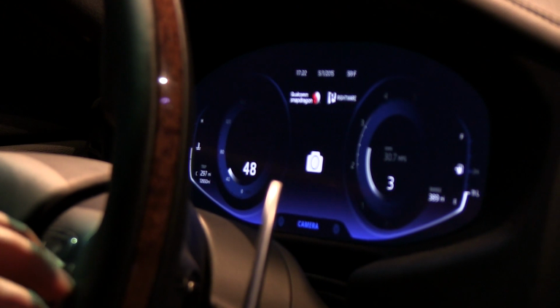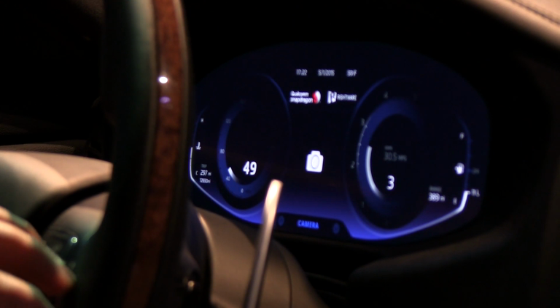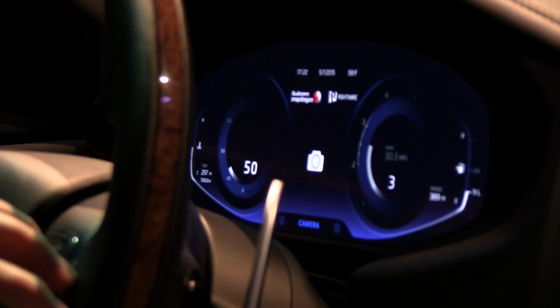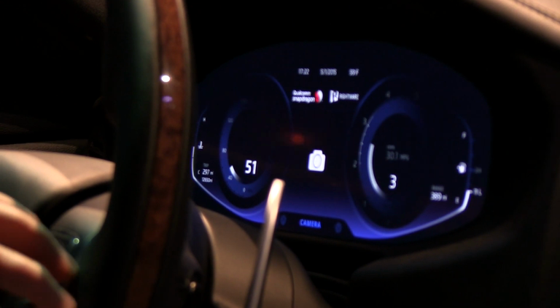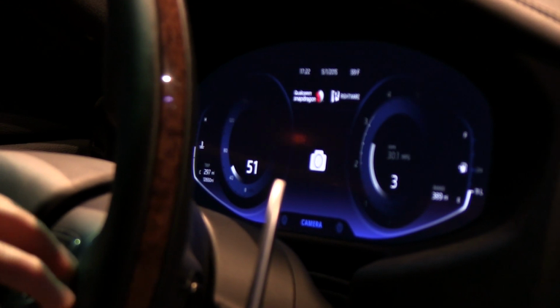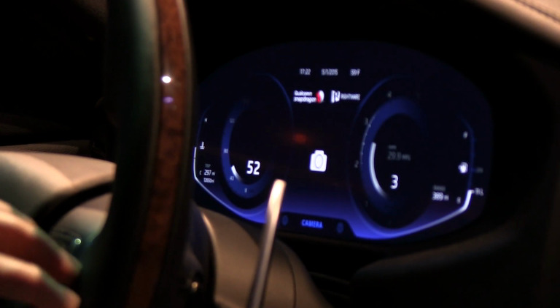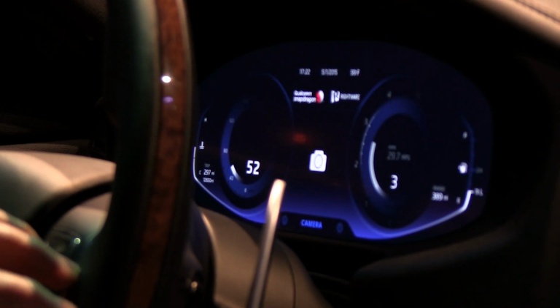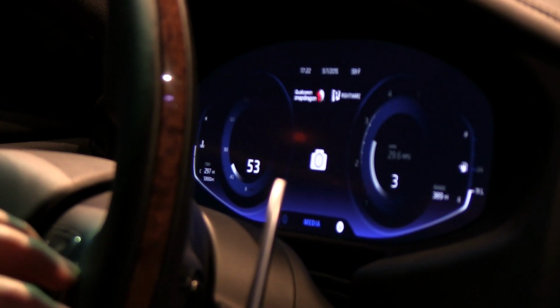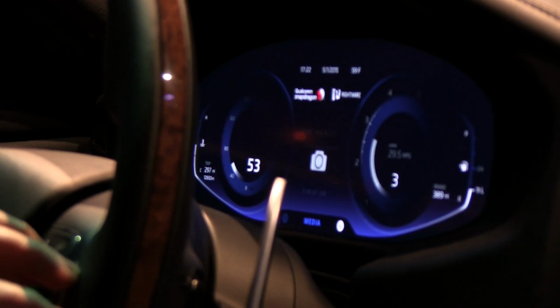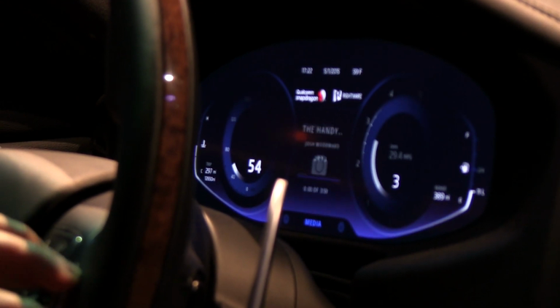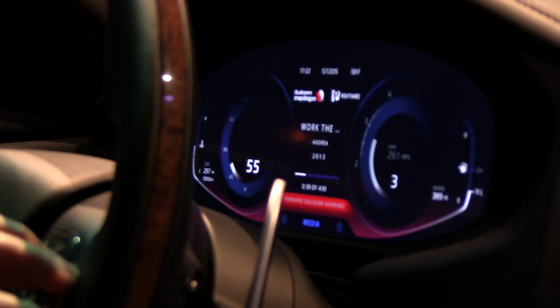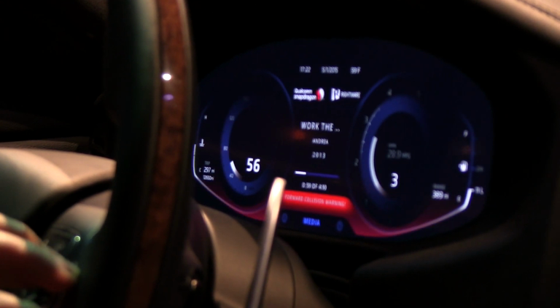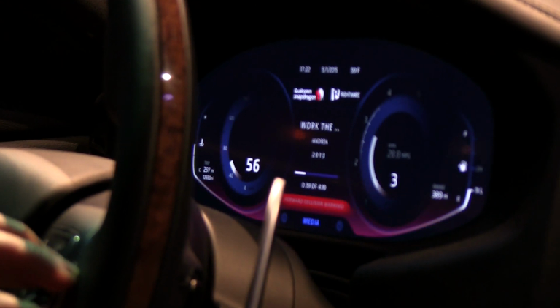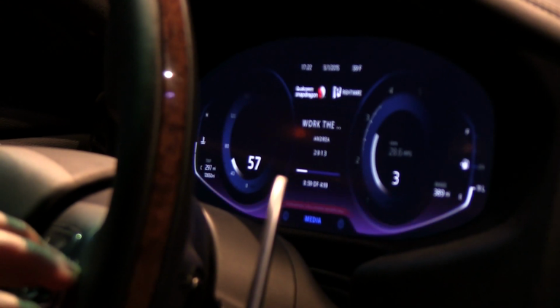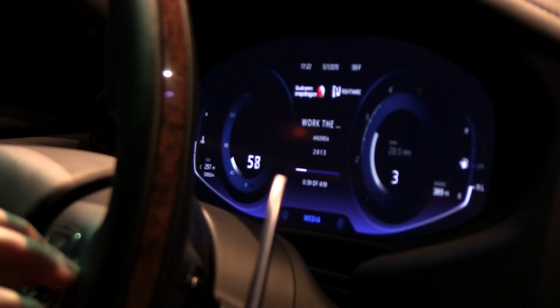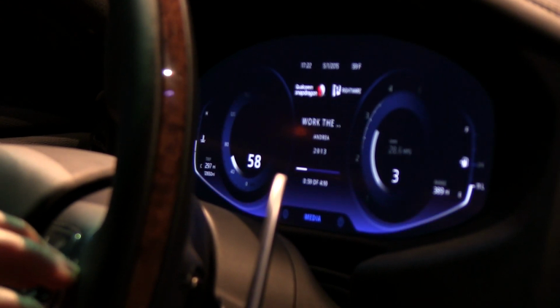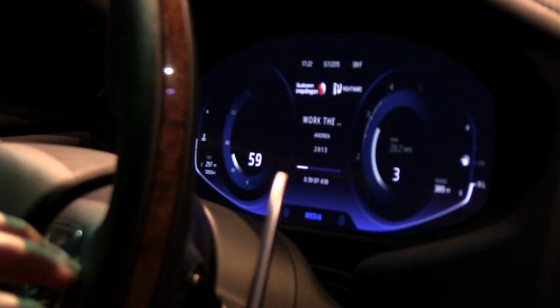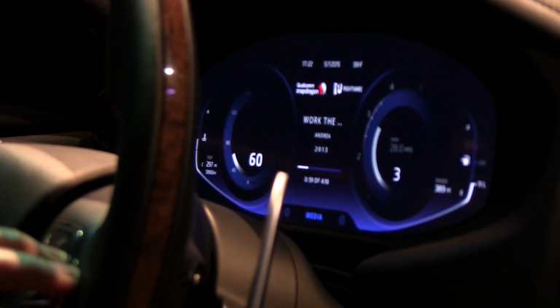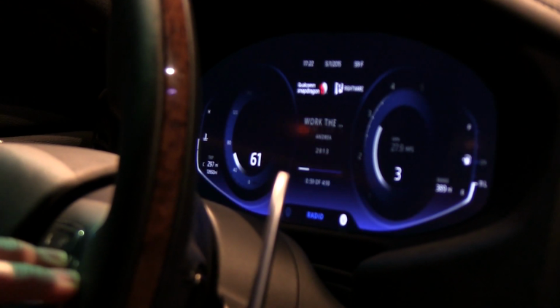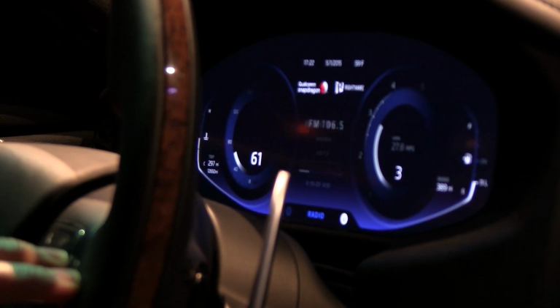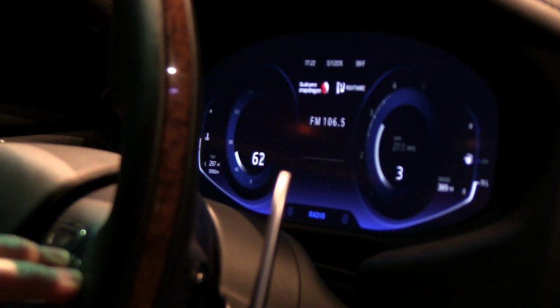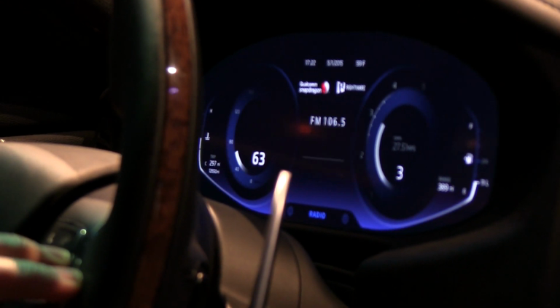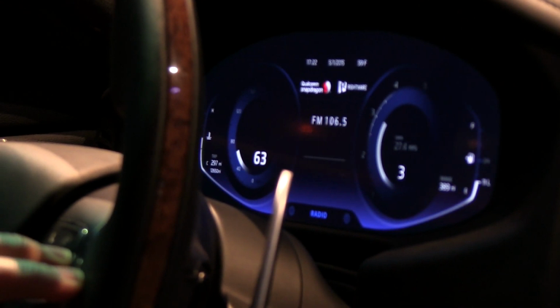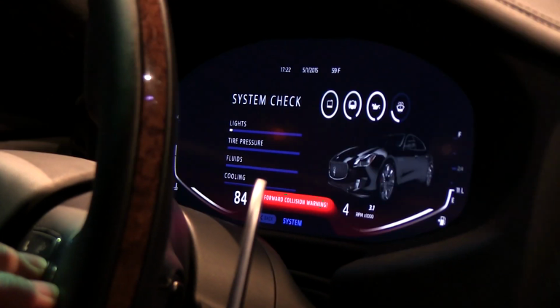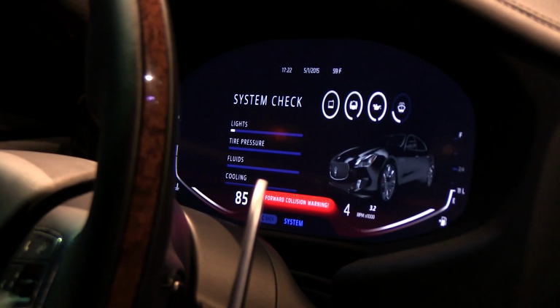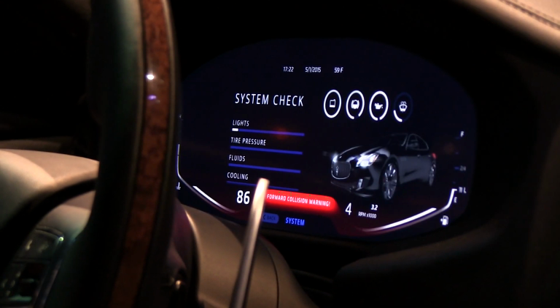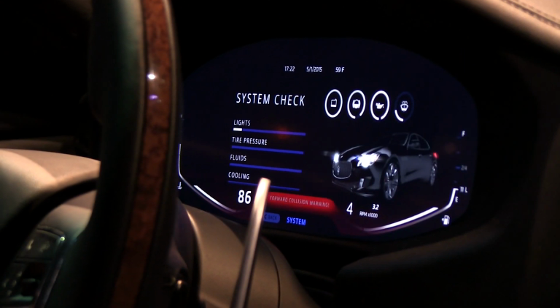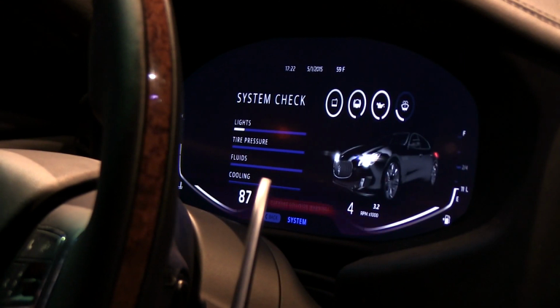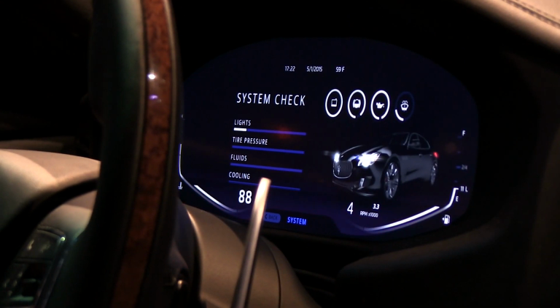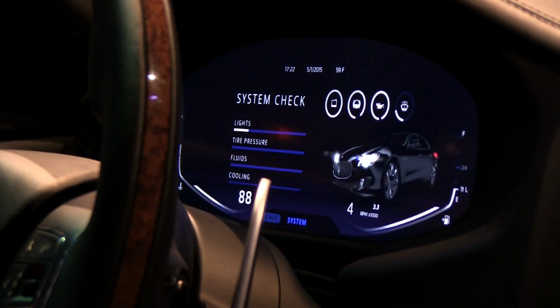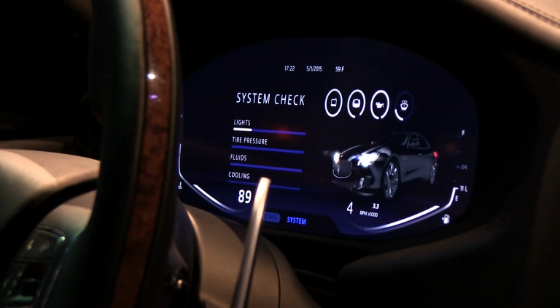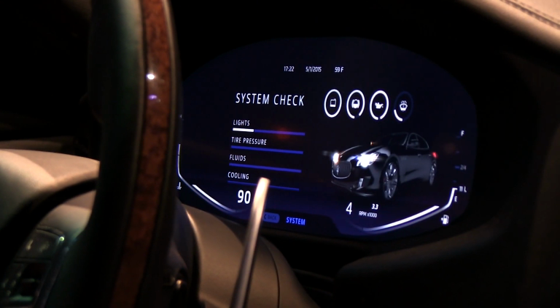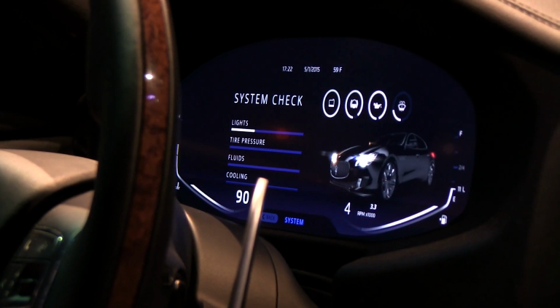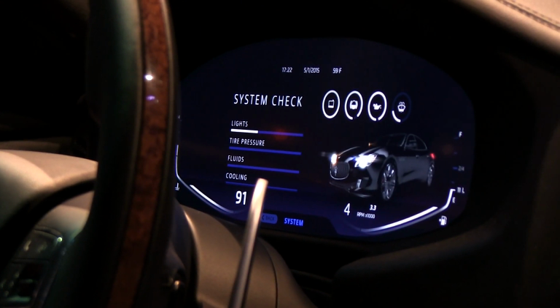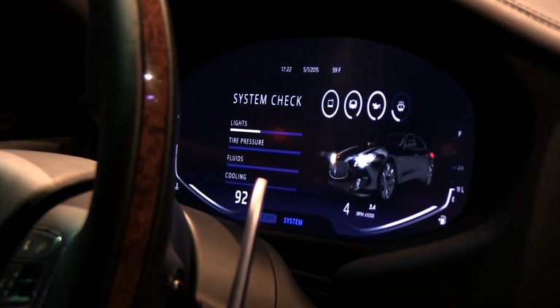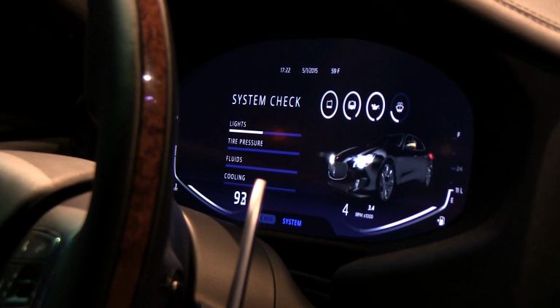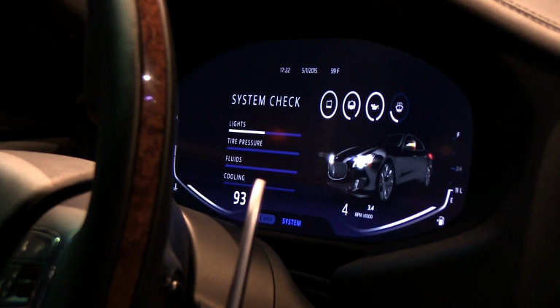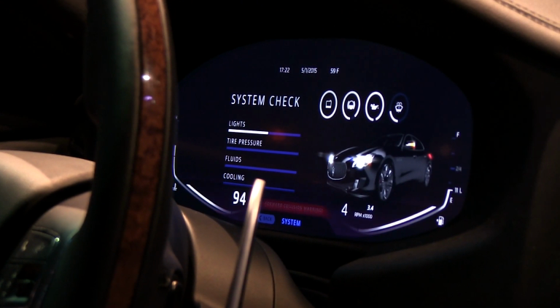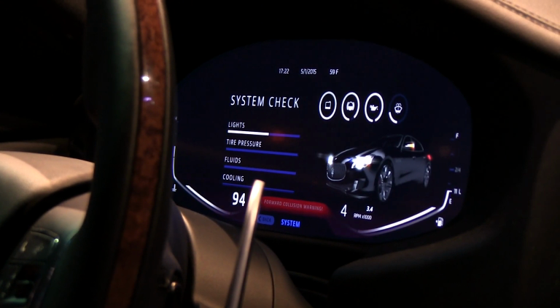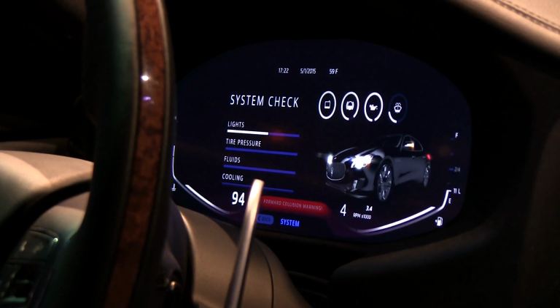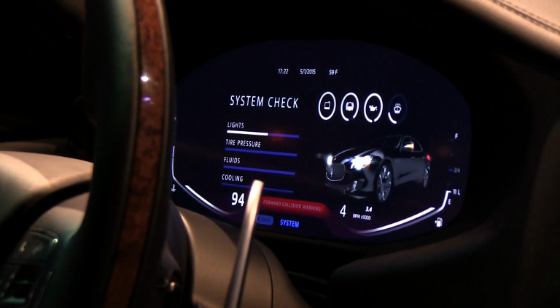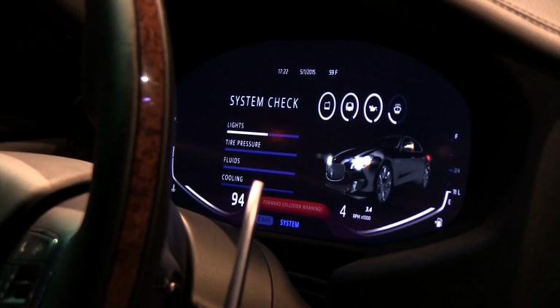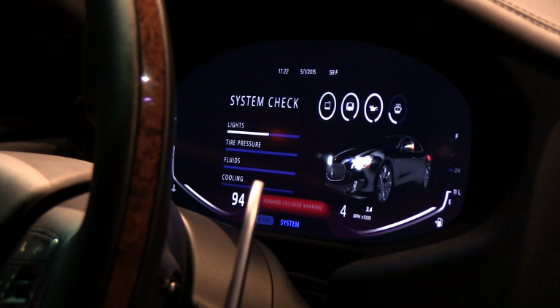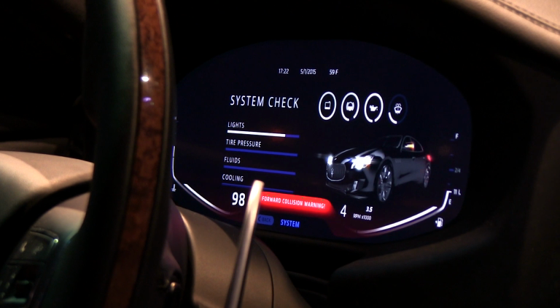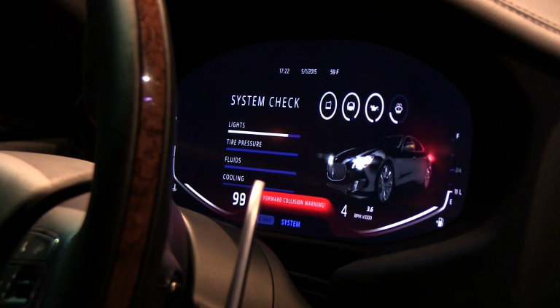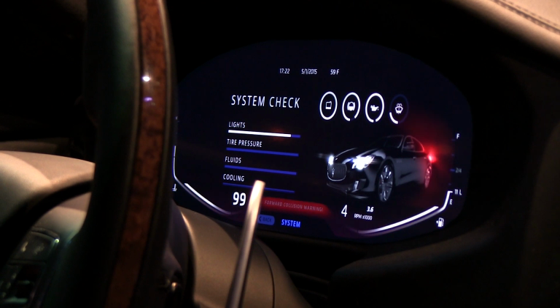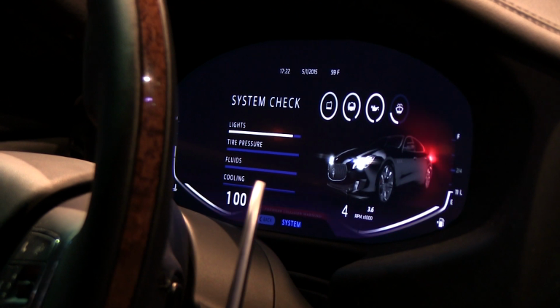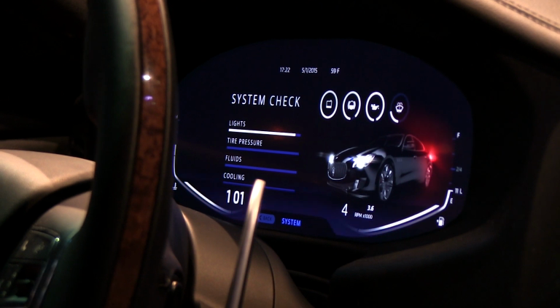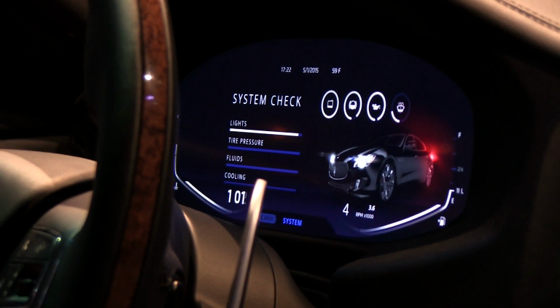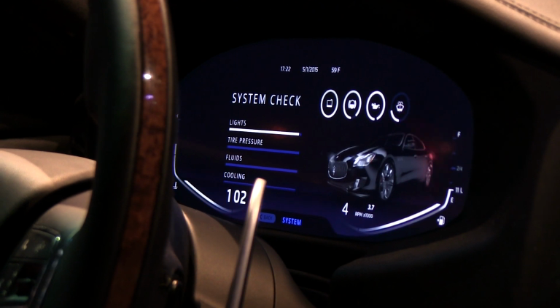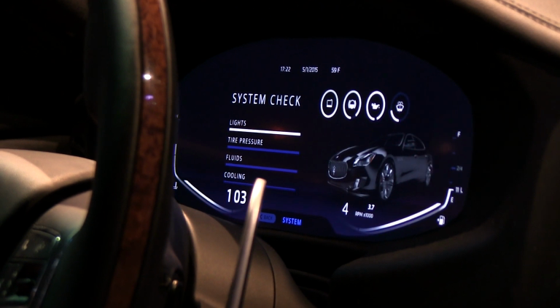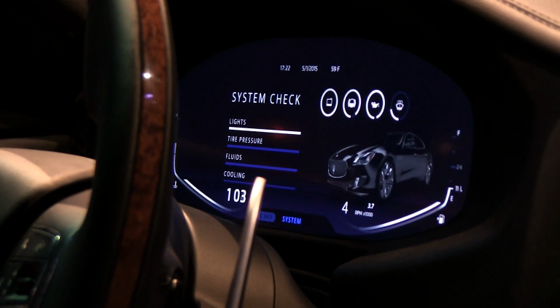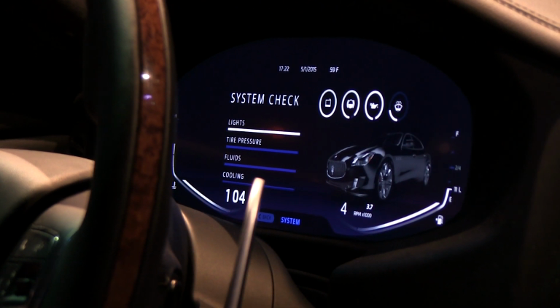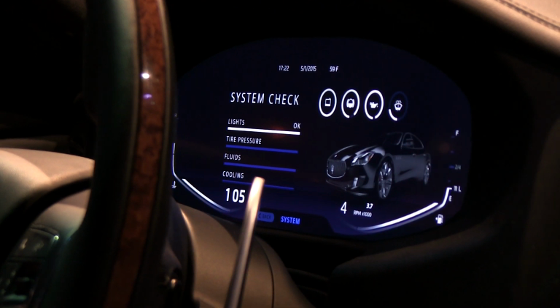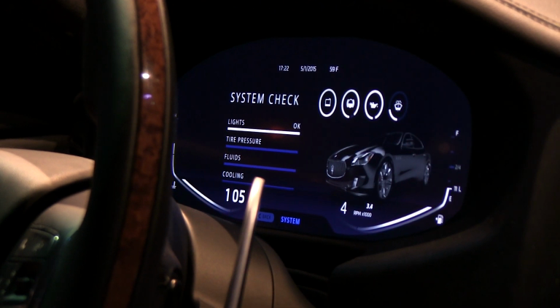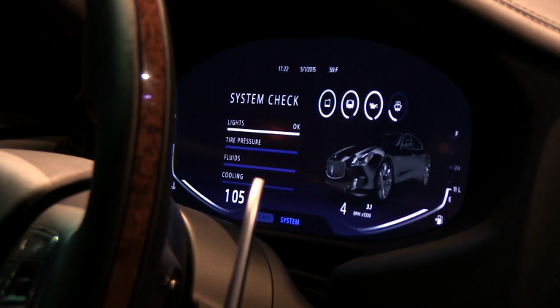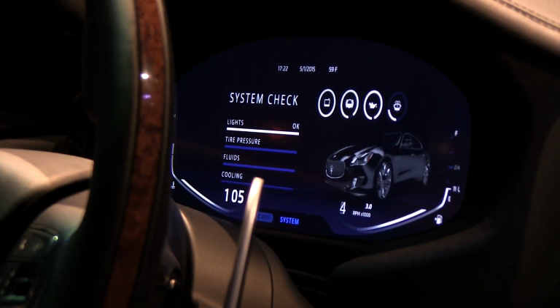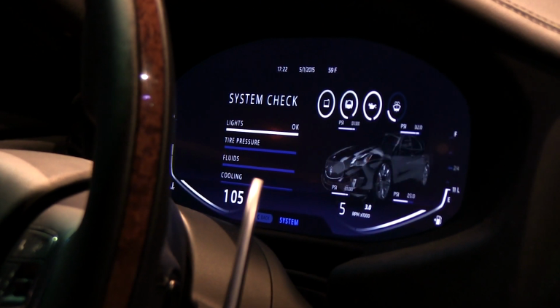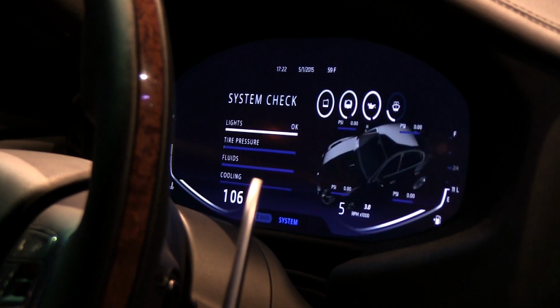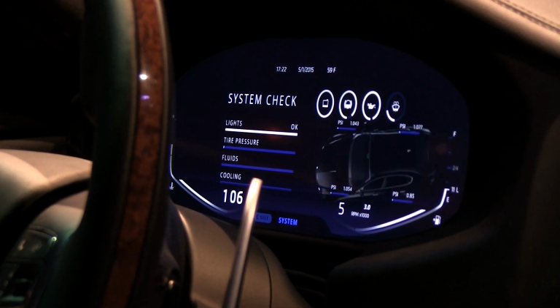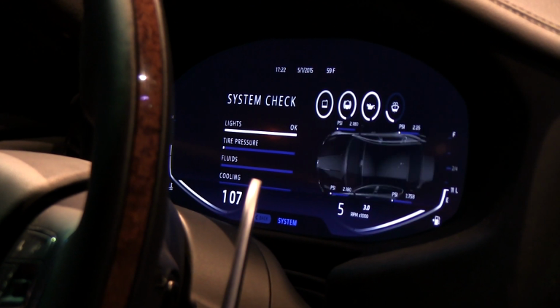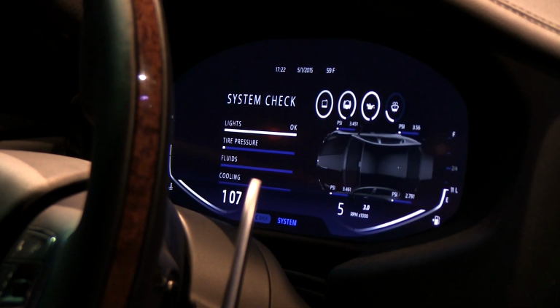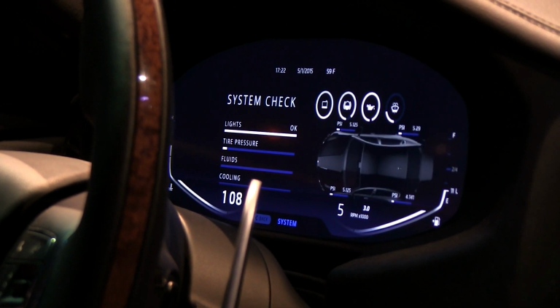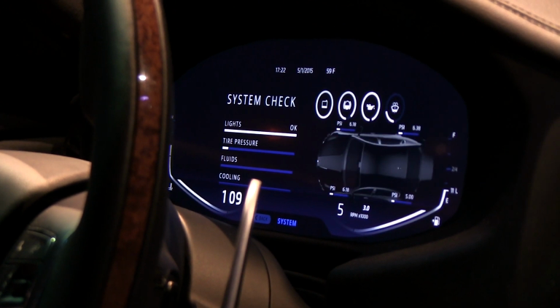Other things that are in the instrument cluster: we've got a system check. This is whatever's in the CAN bus — you have access to all of that information.